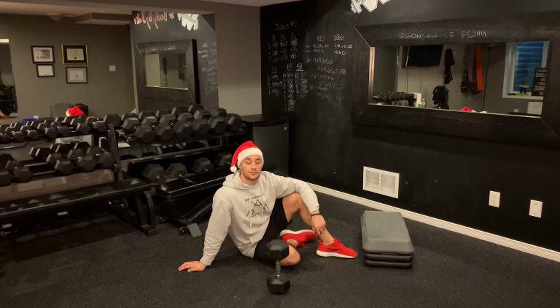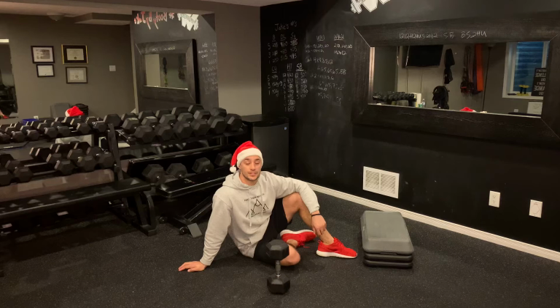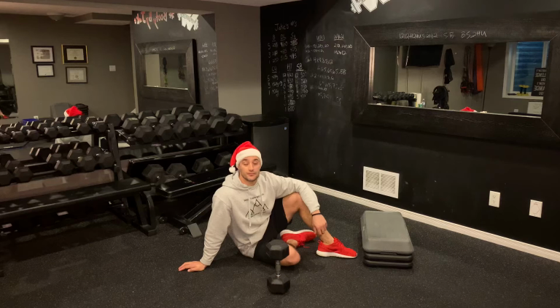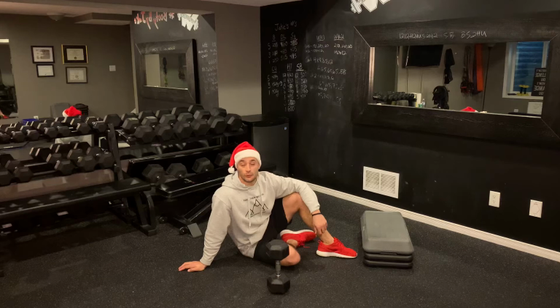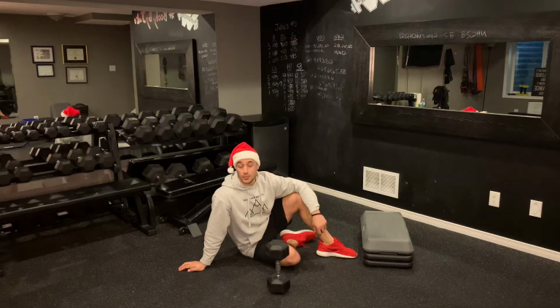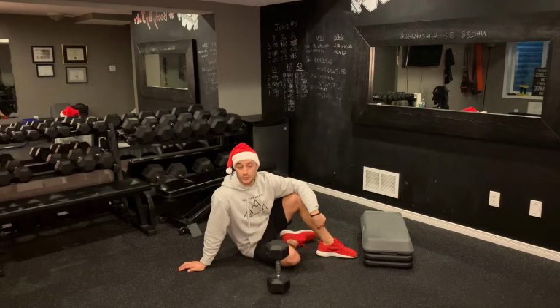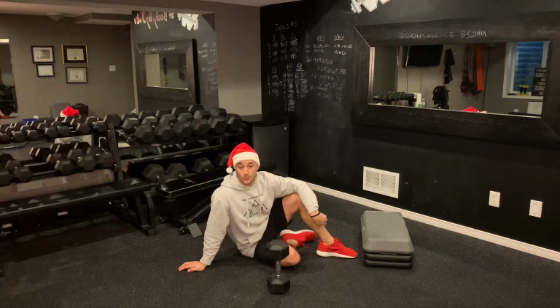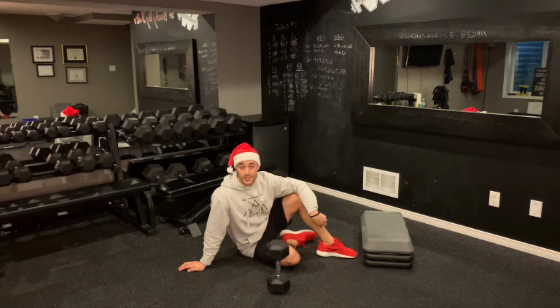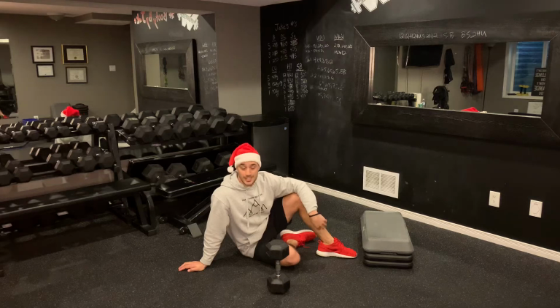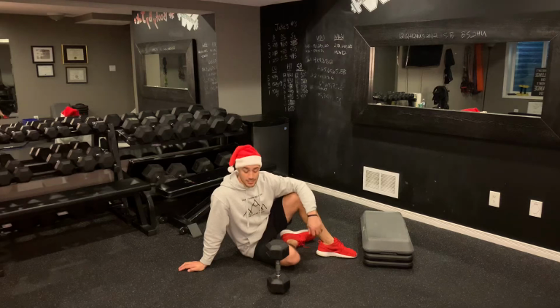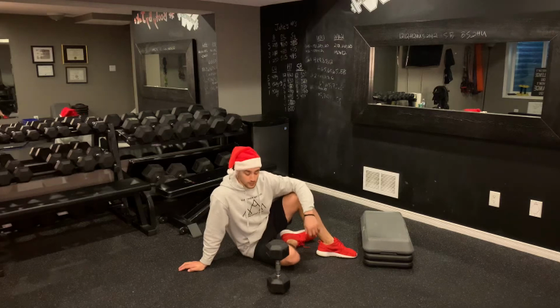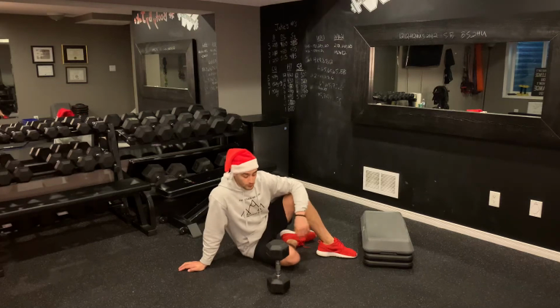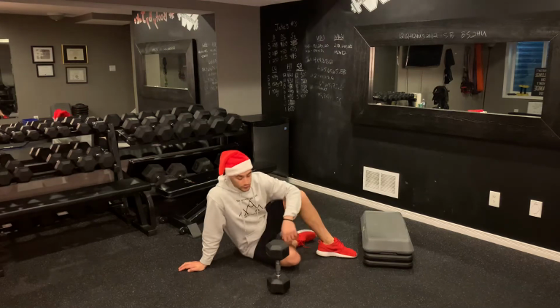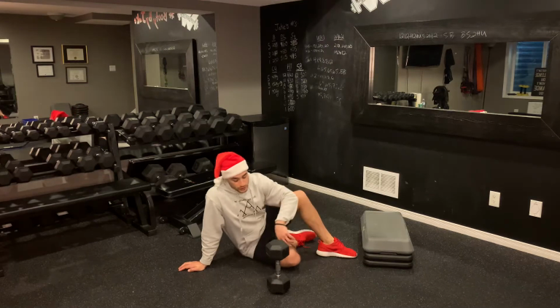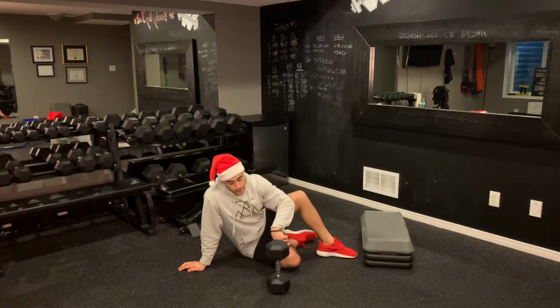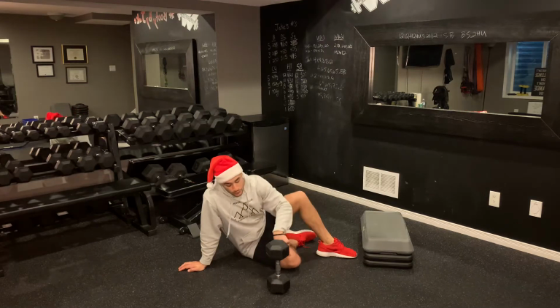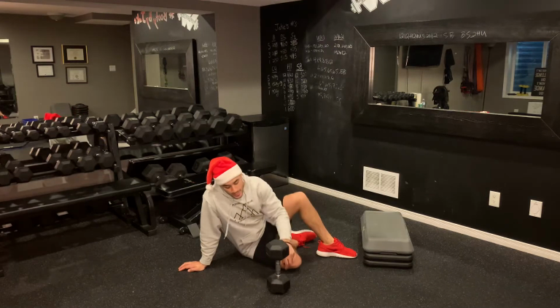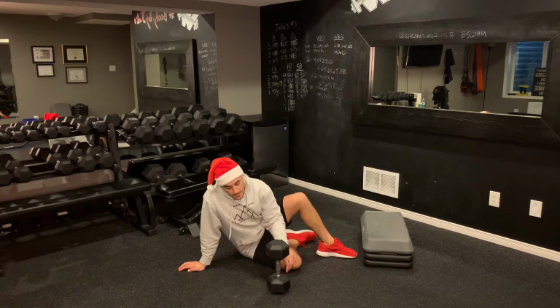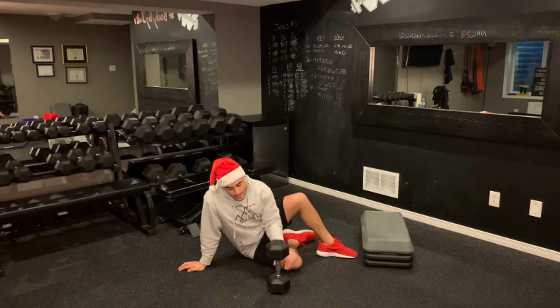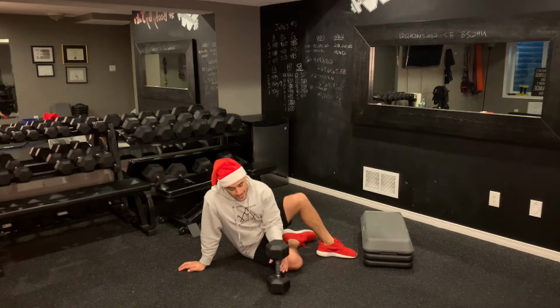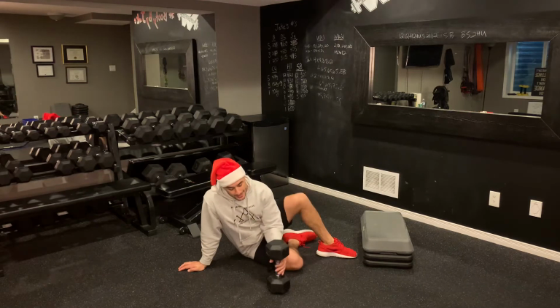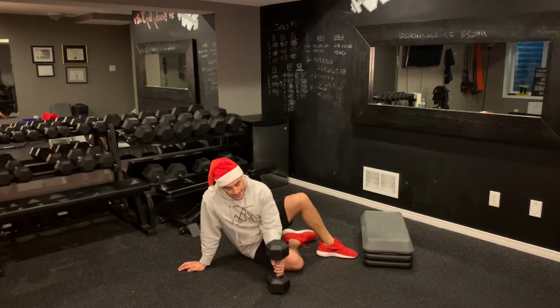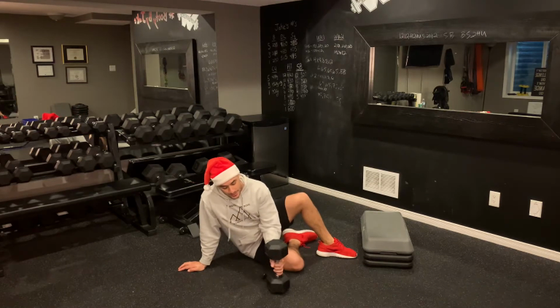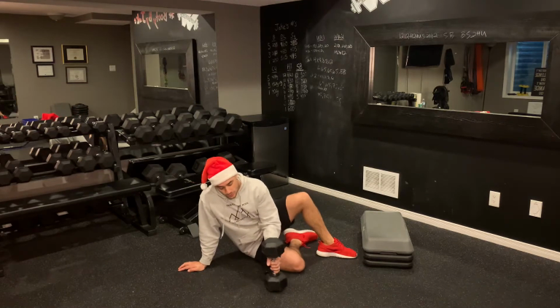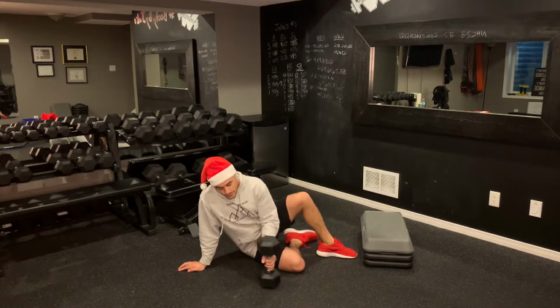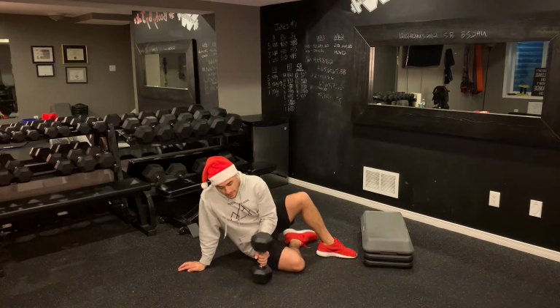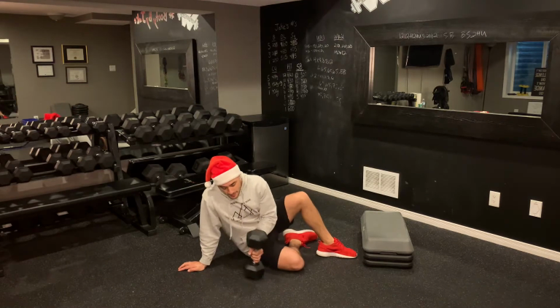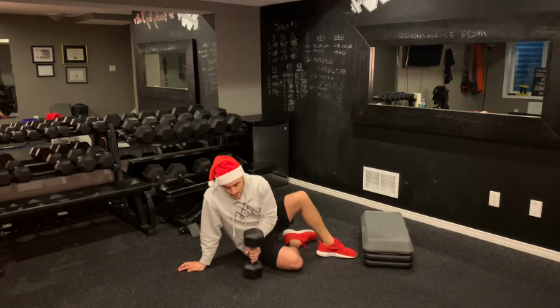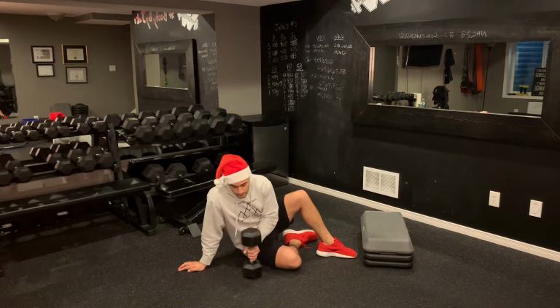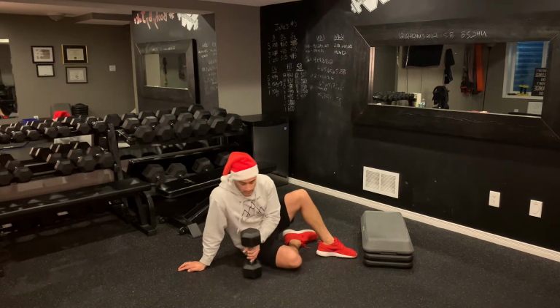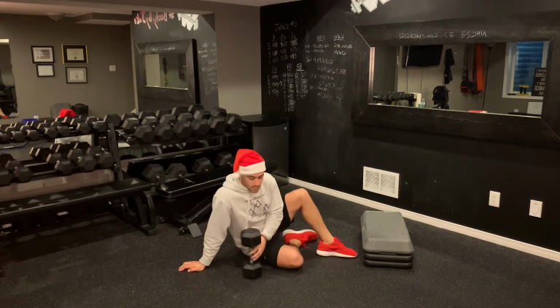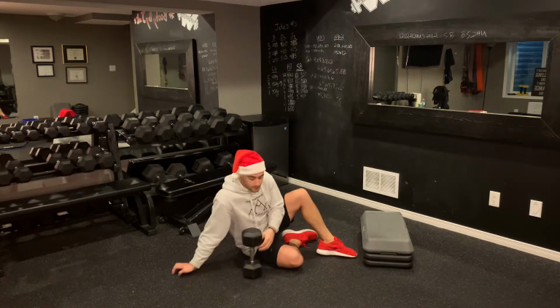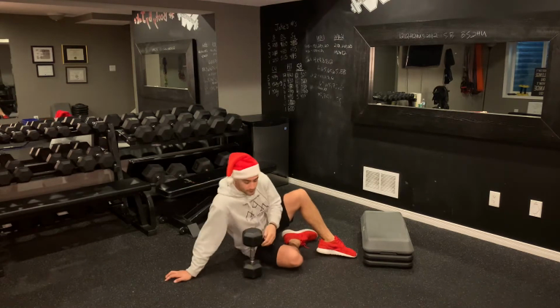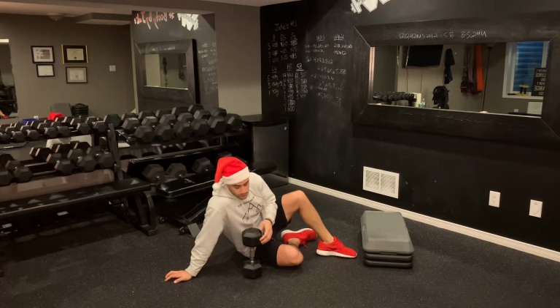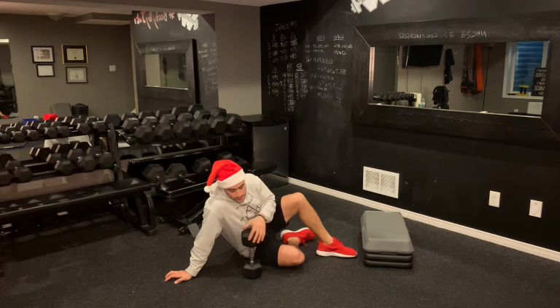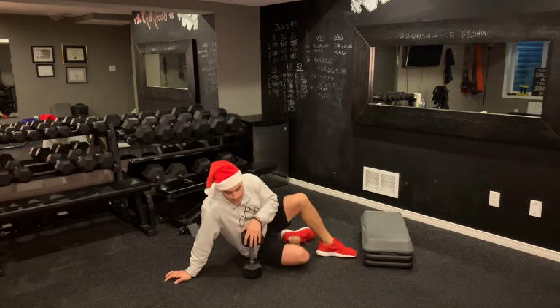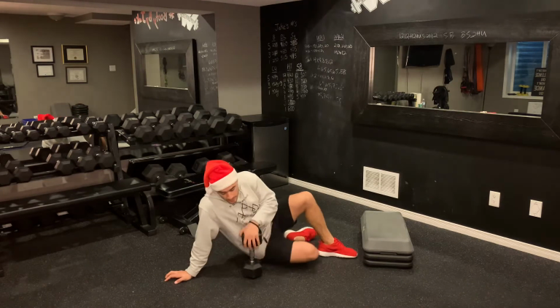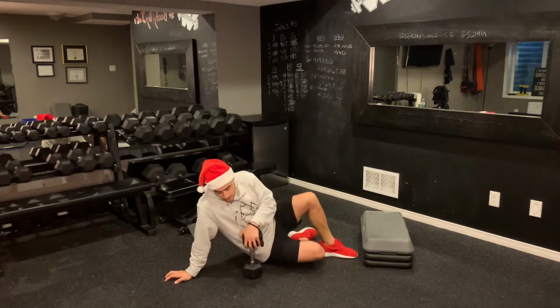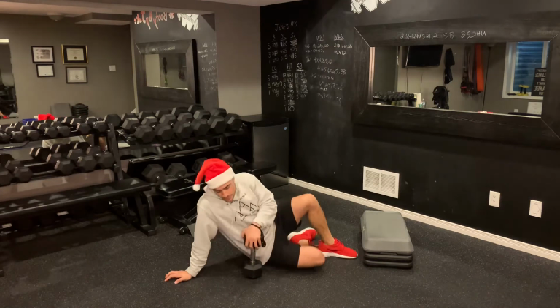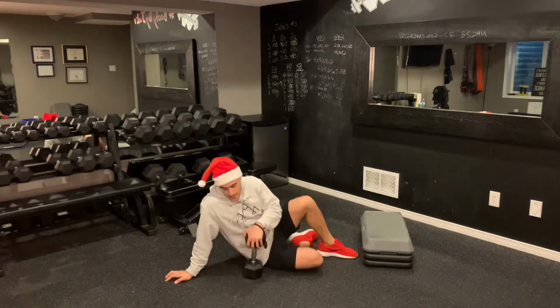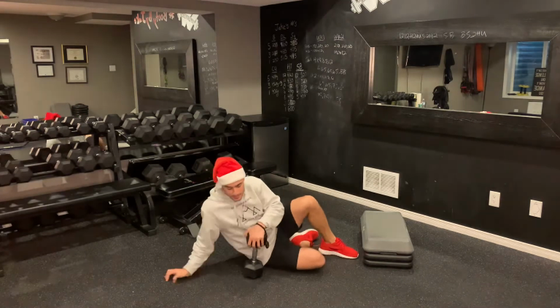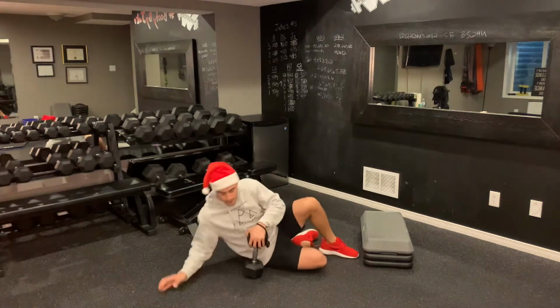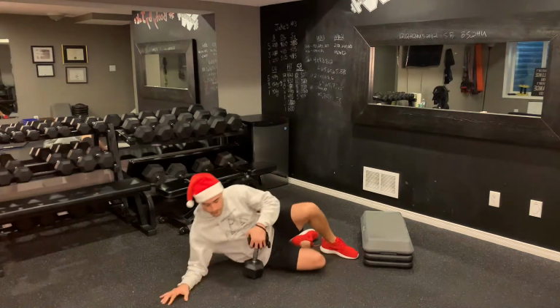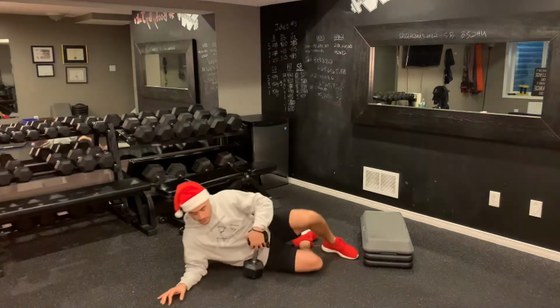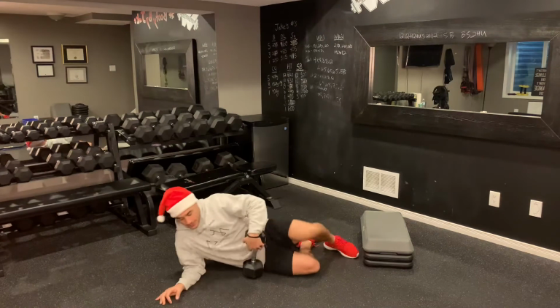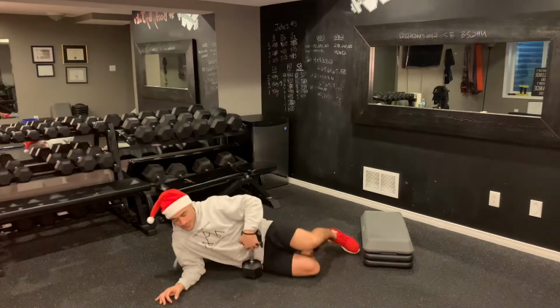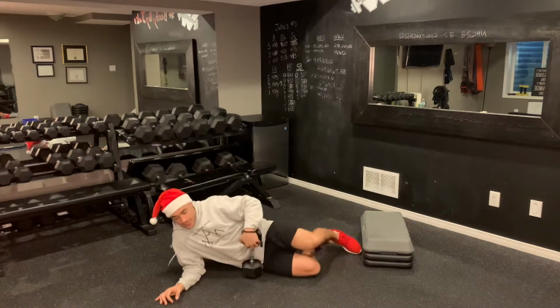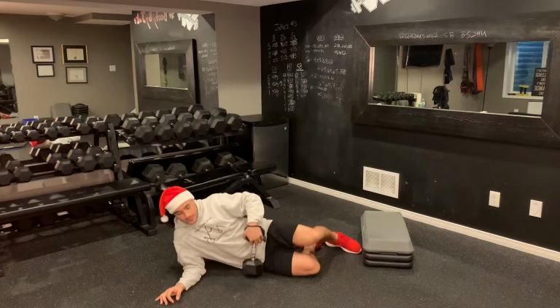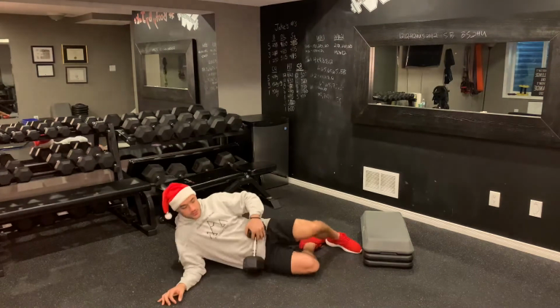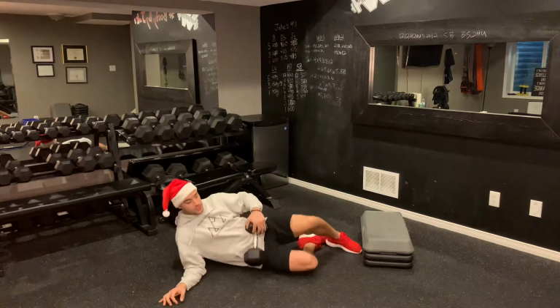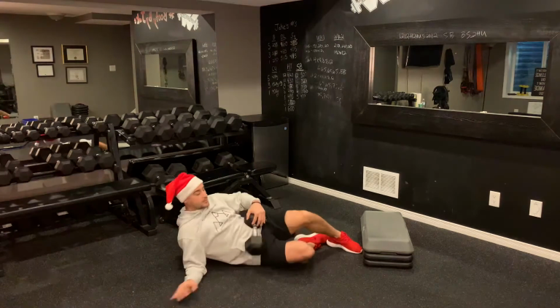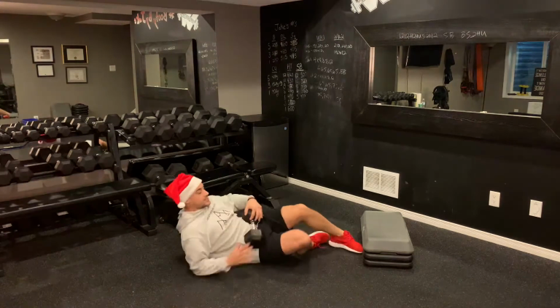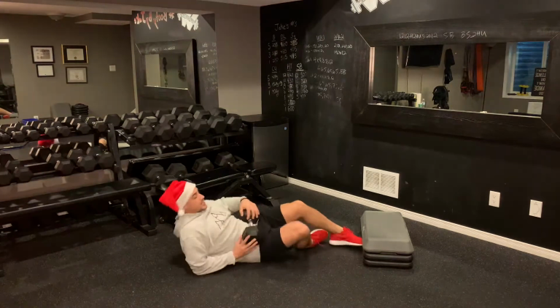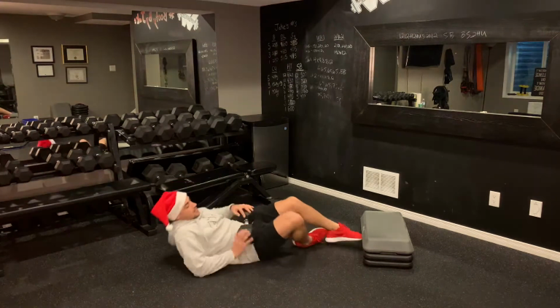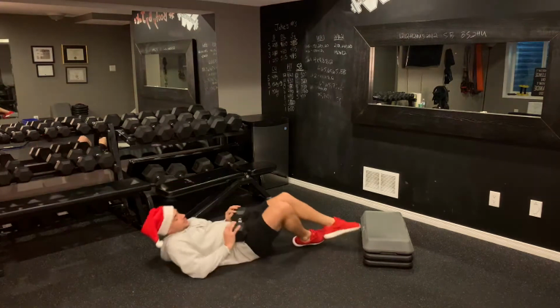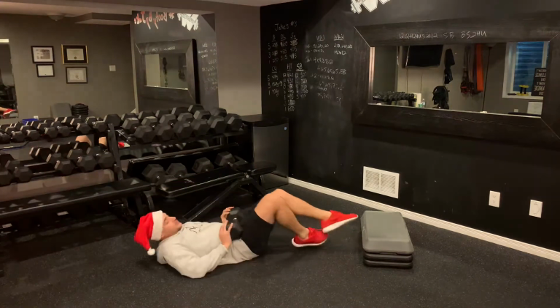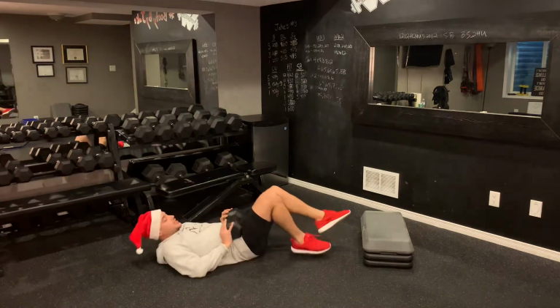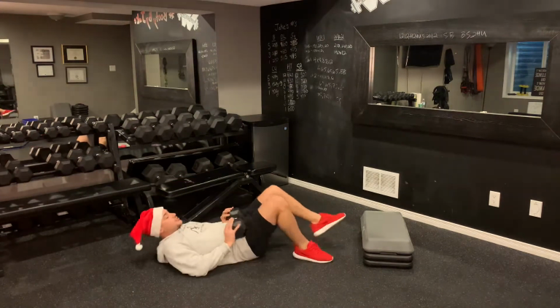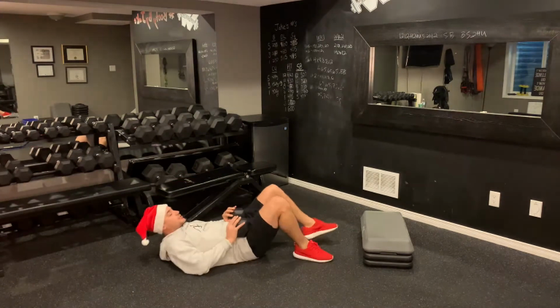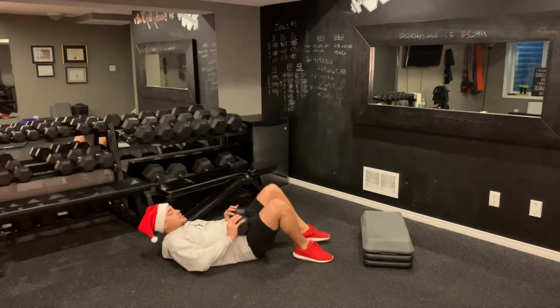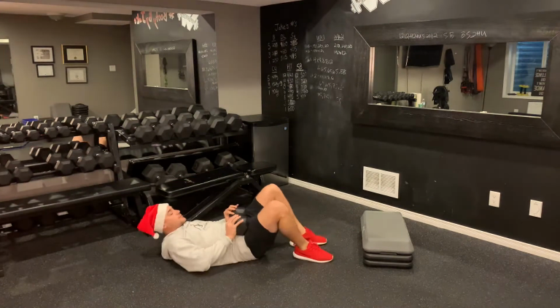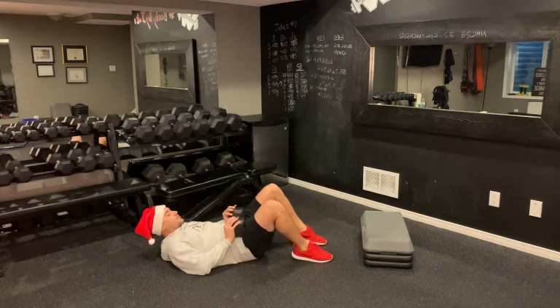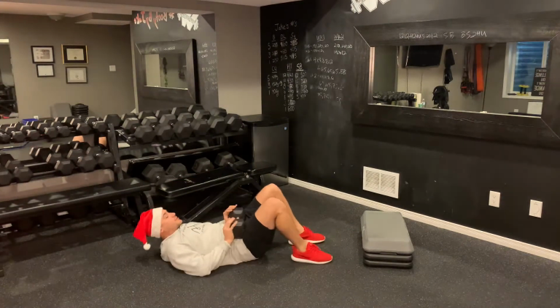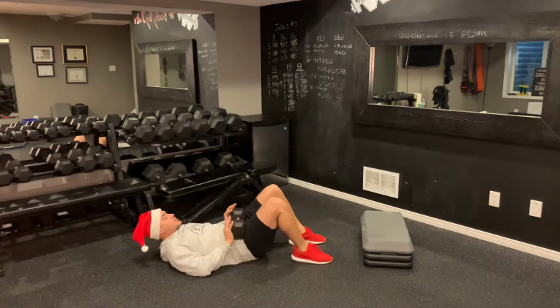This 40-20 interval — you're going to grab a single dumbbell. The first exercise for 40 seconds is going to be time under tension hip thrusts.